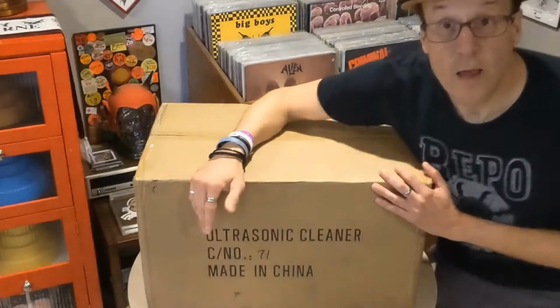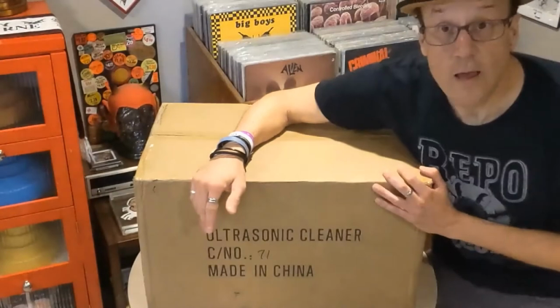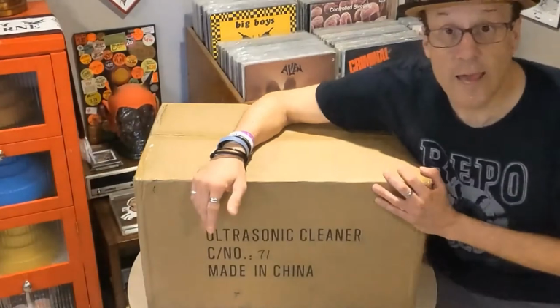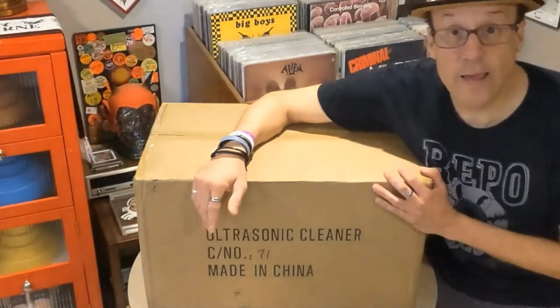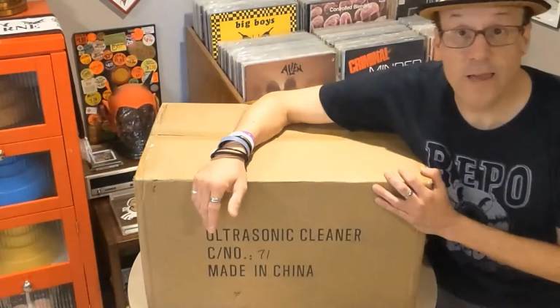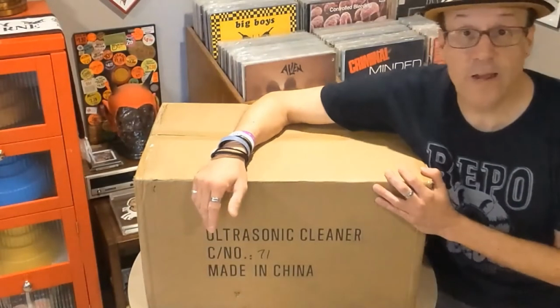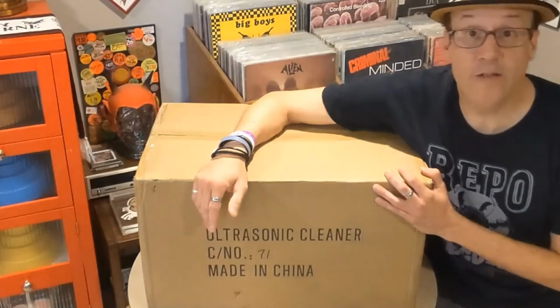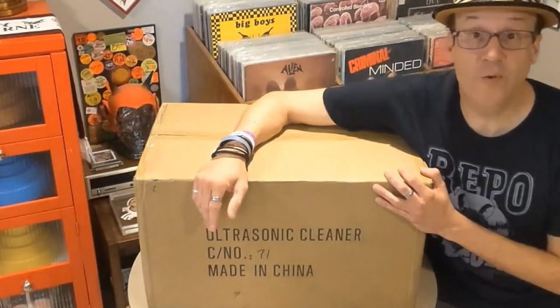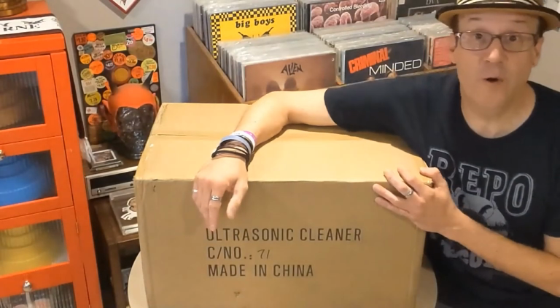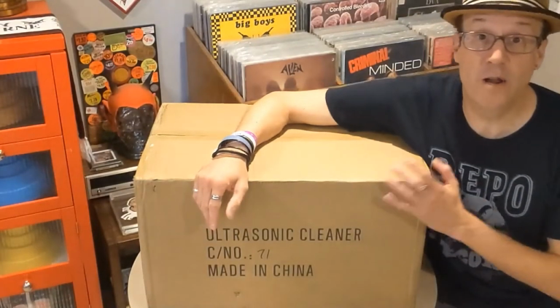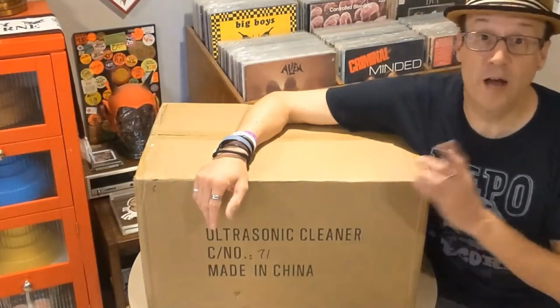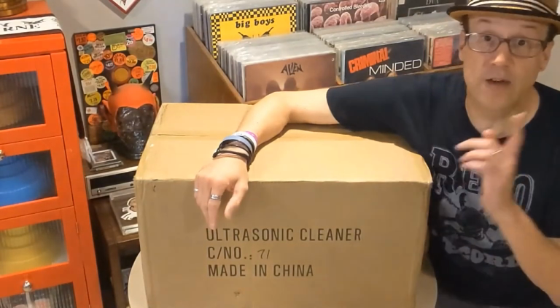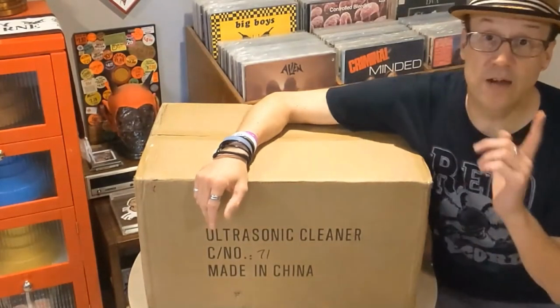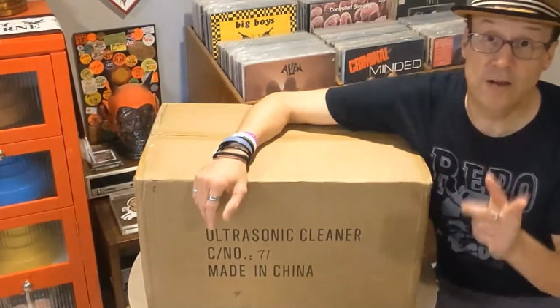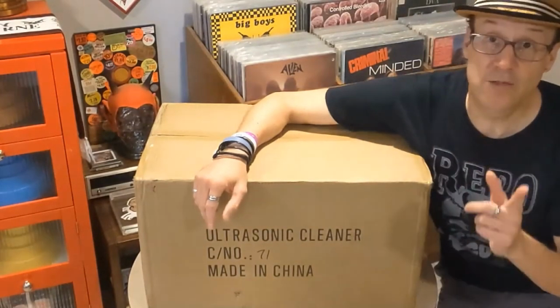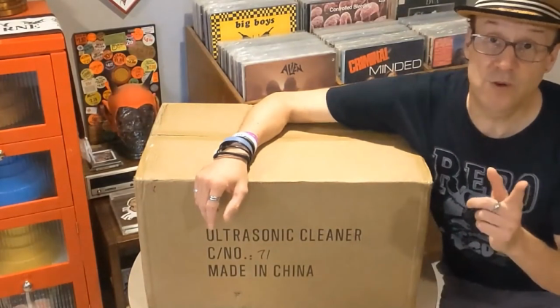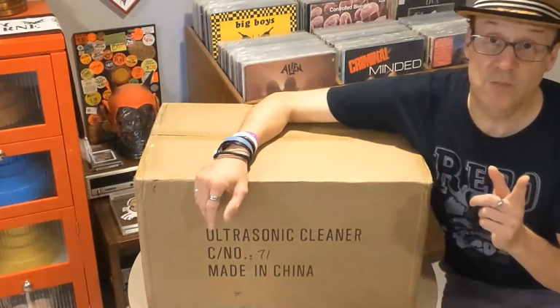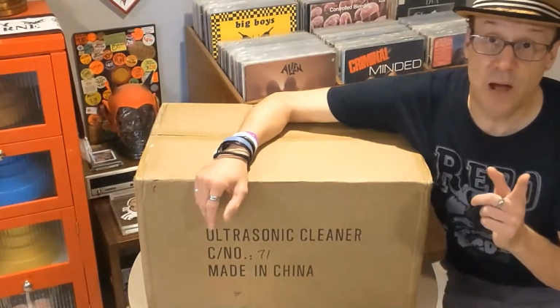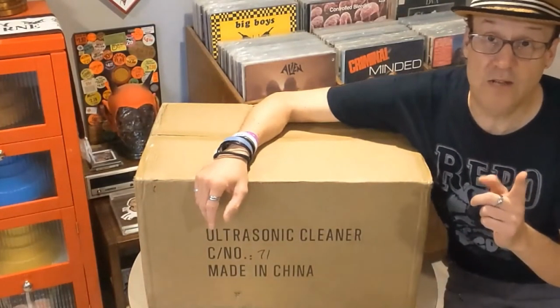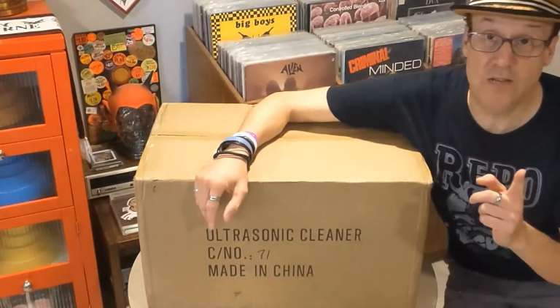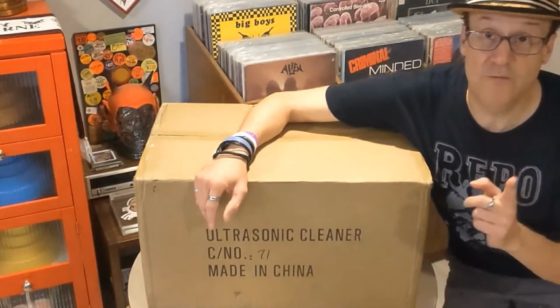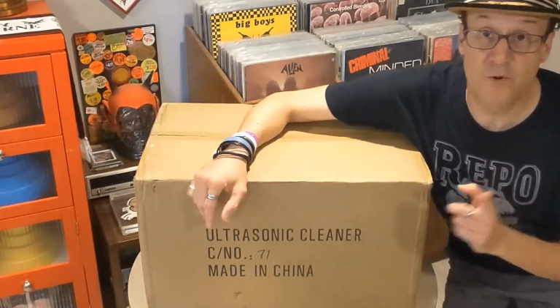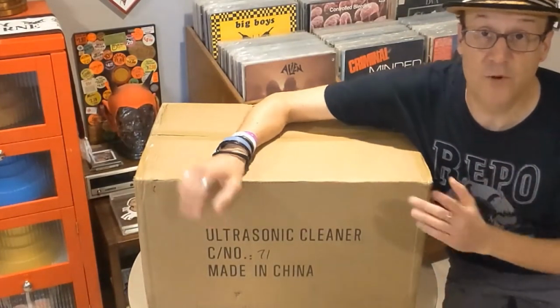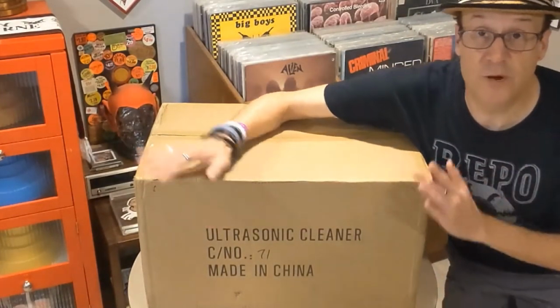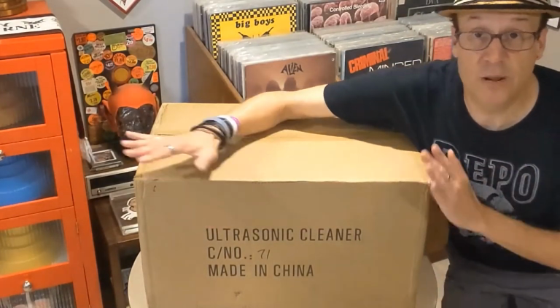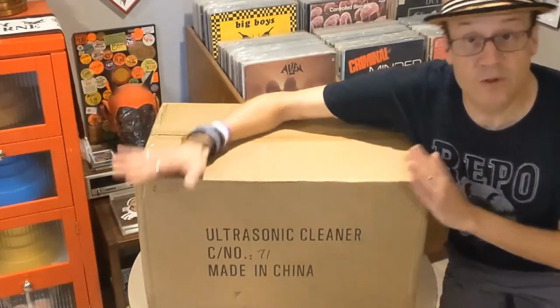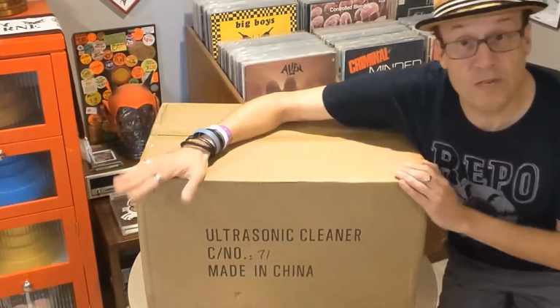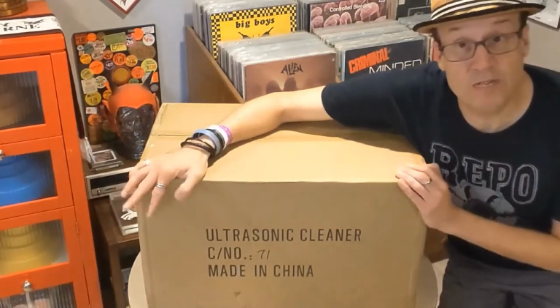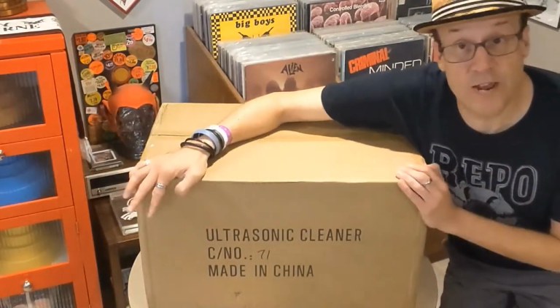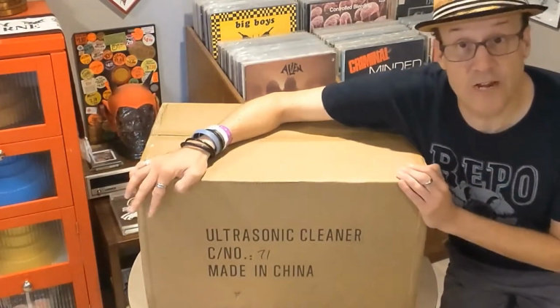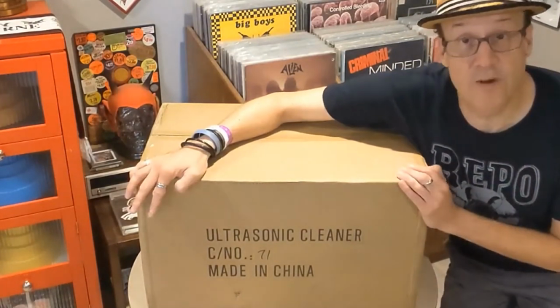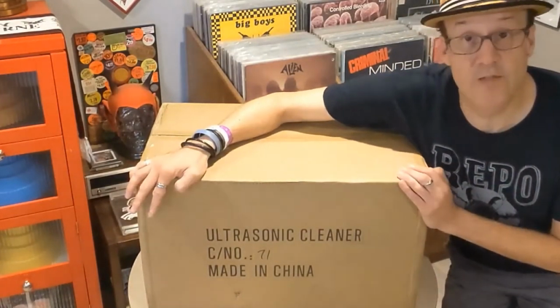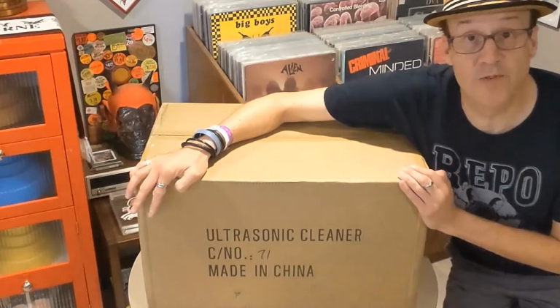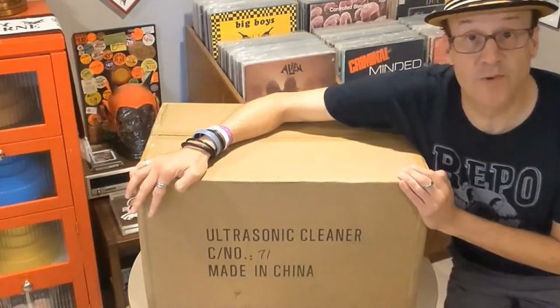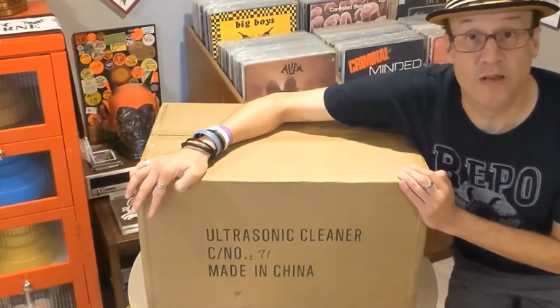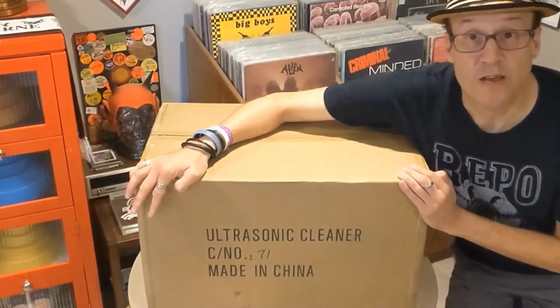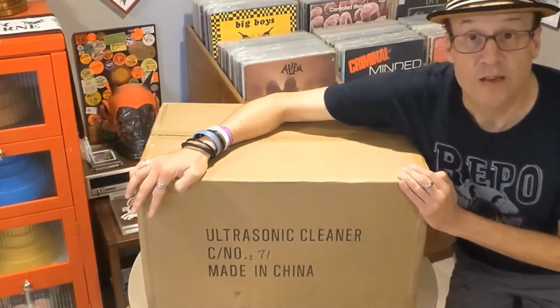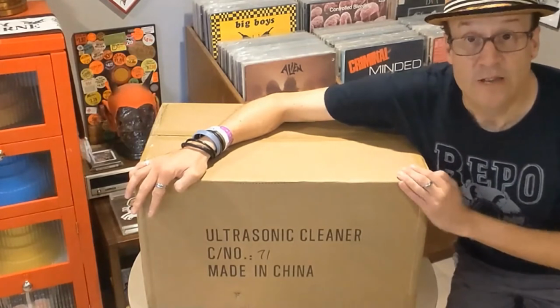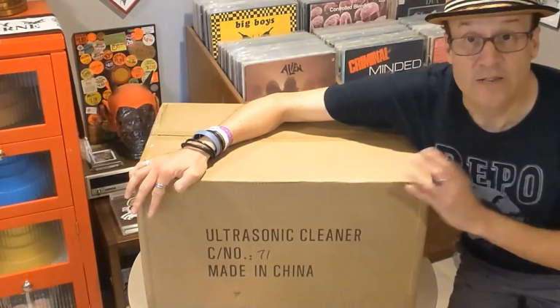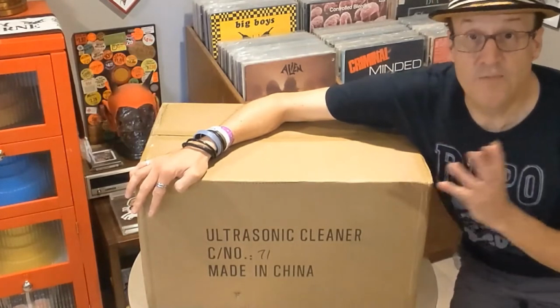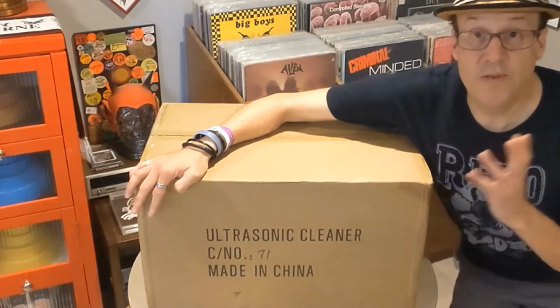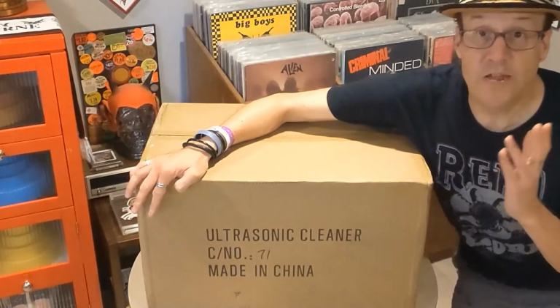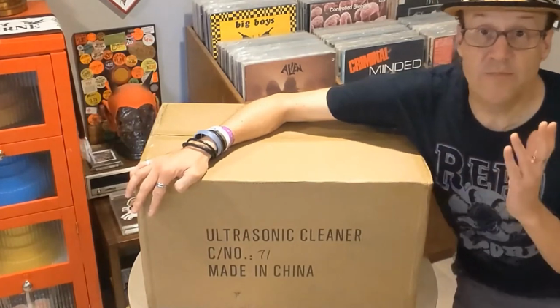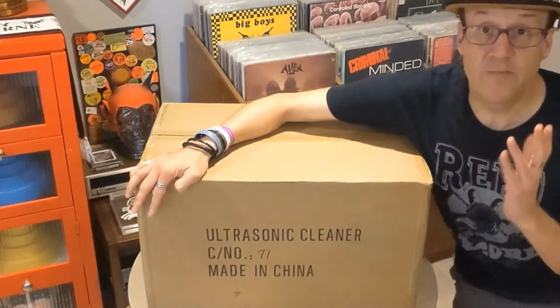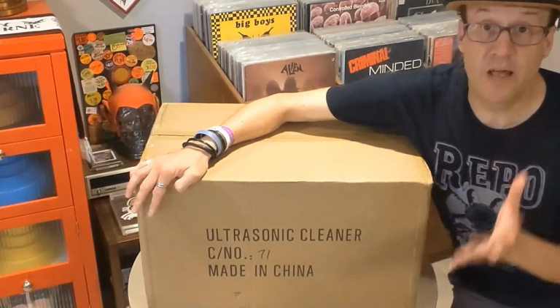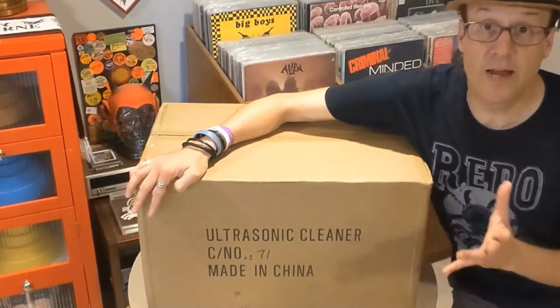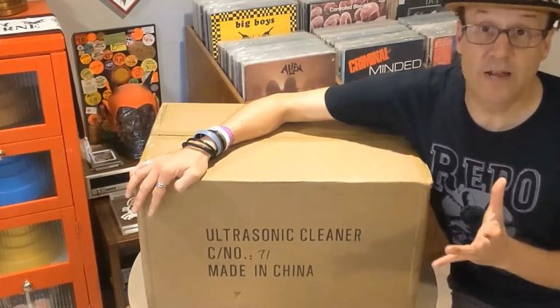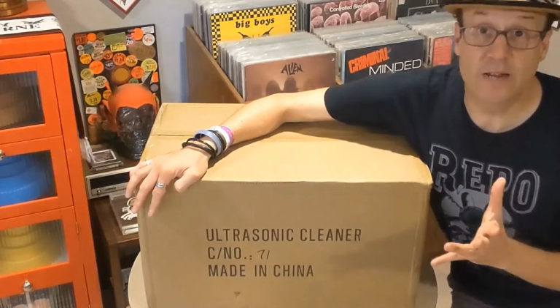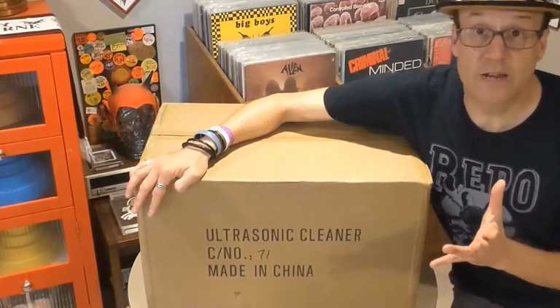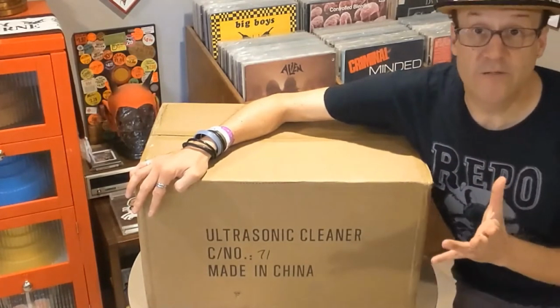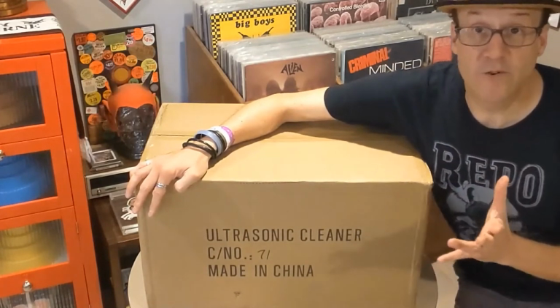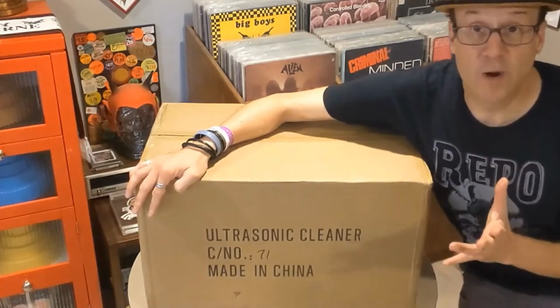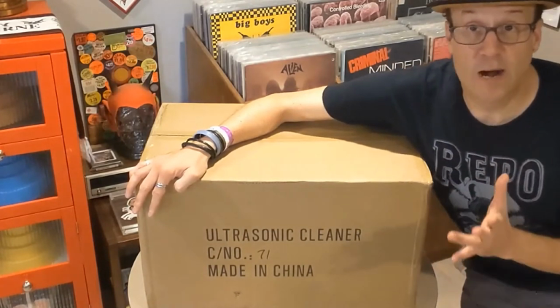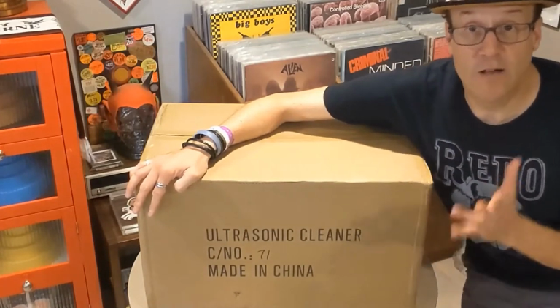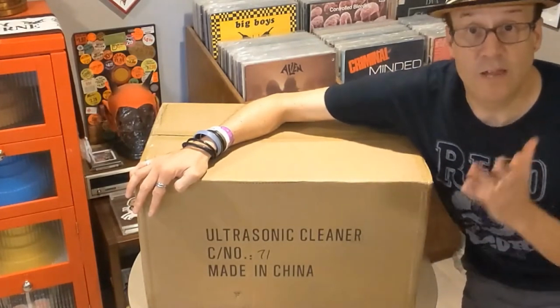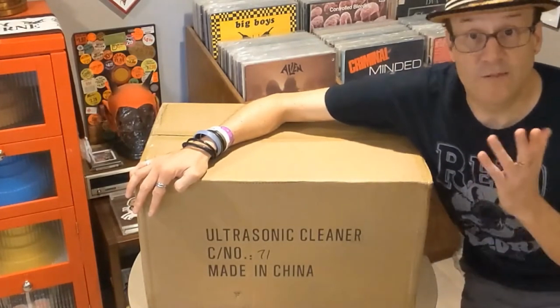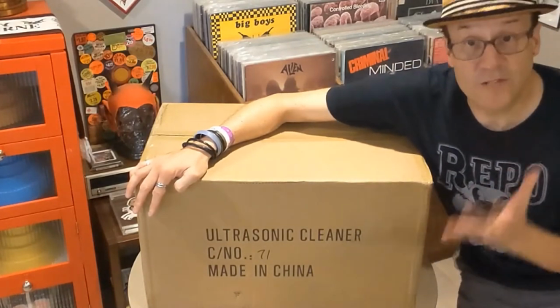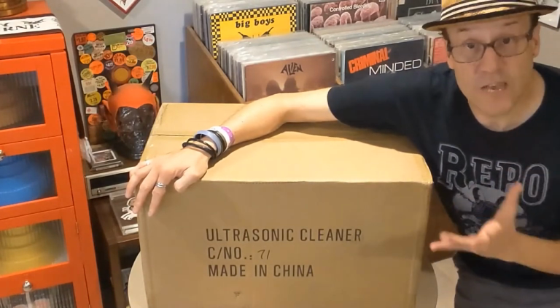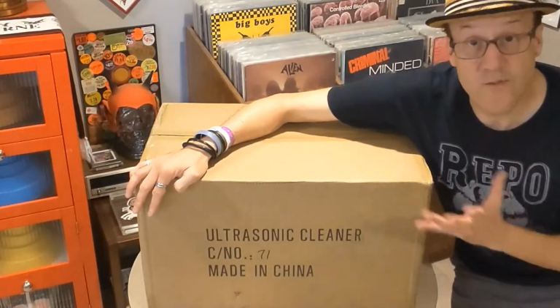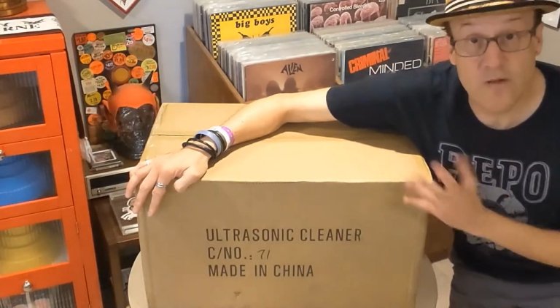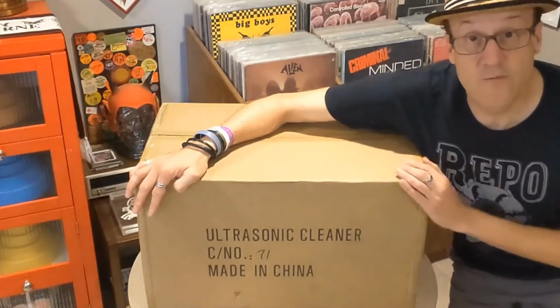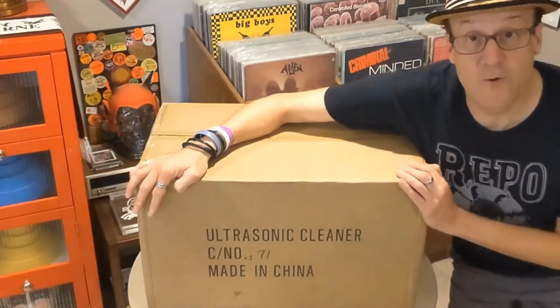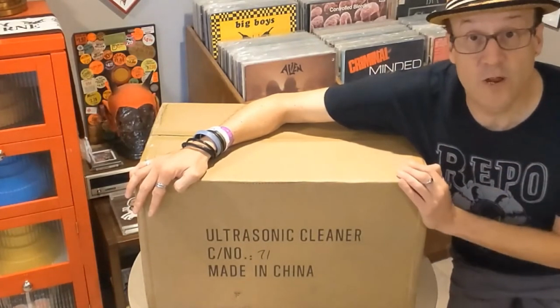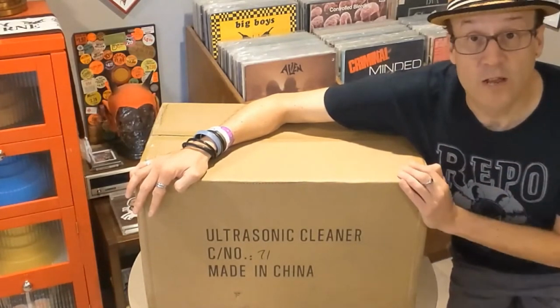Hey again everyone, I've got another unboxing for you and I'm really excited about this one. It's something that I've been planning on getting for a while and I've saved up for it.